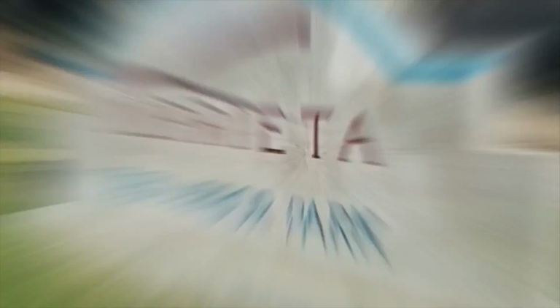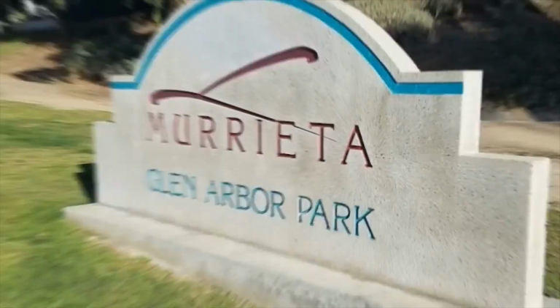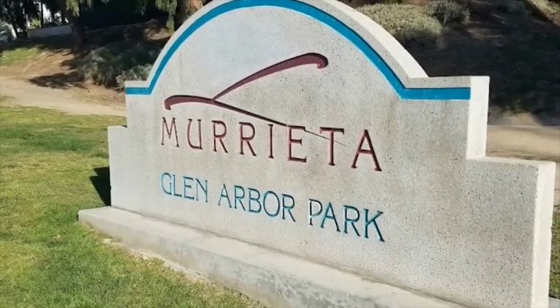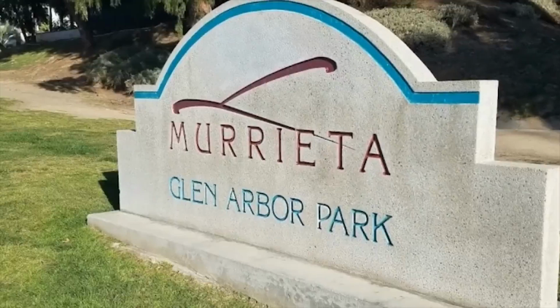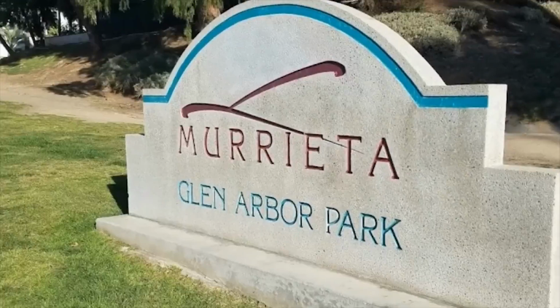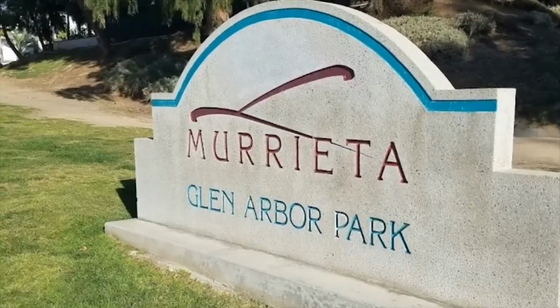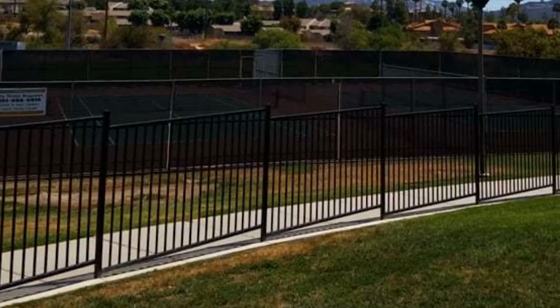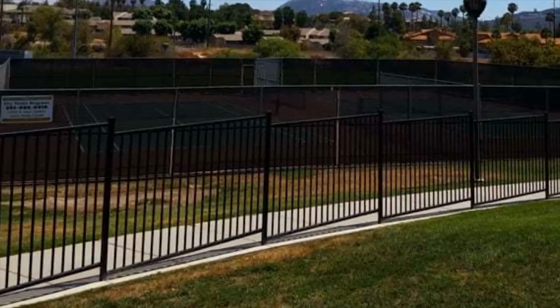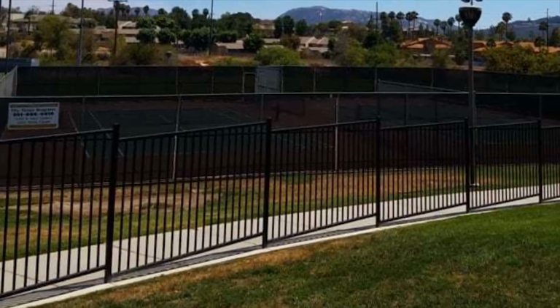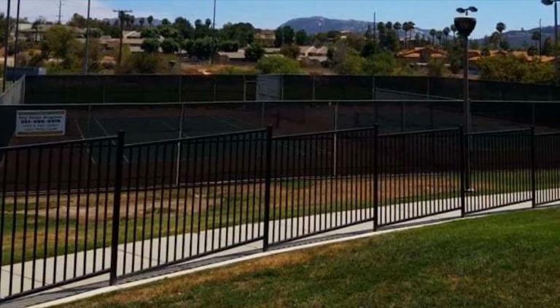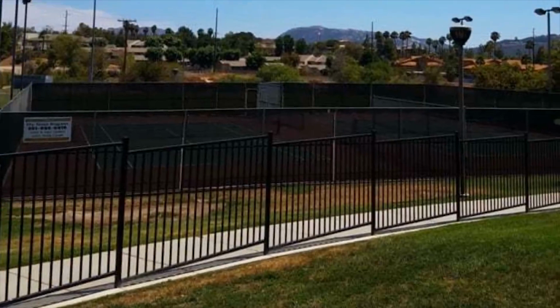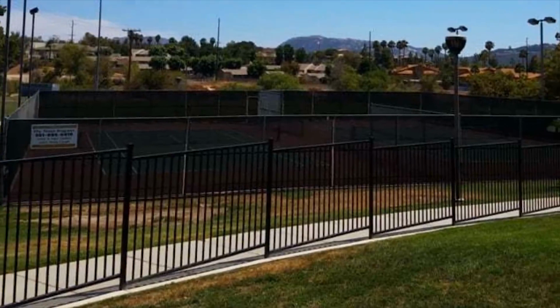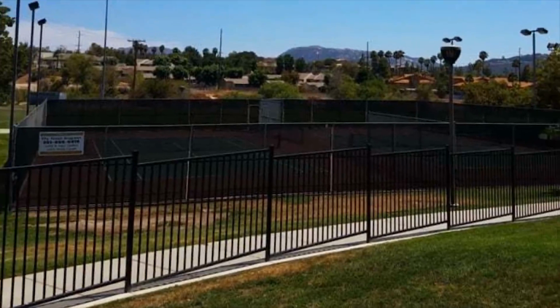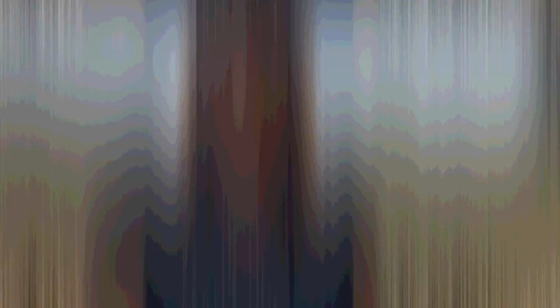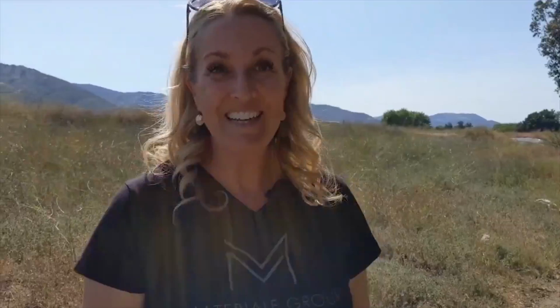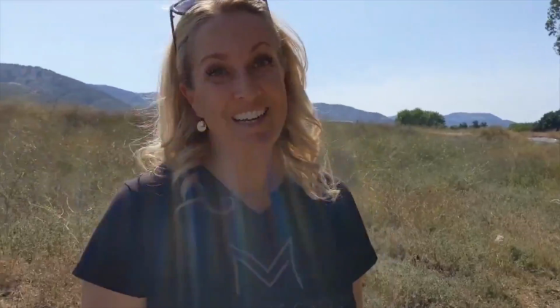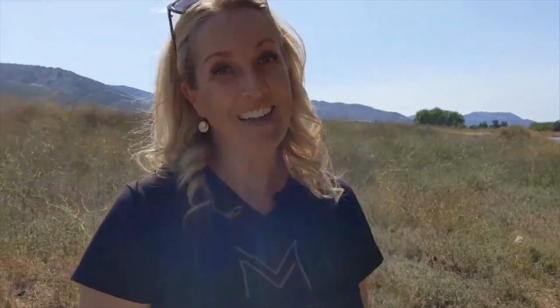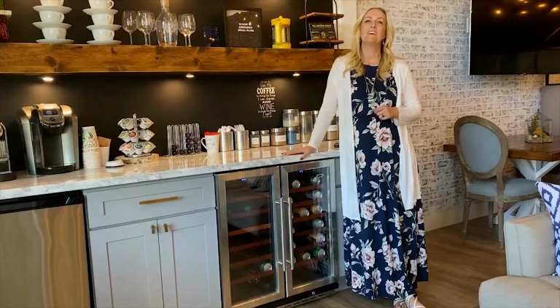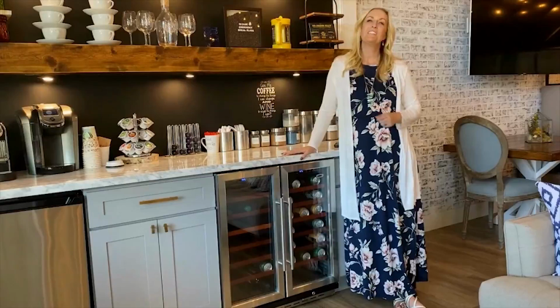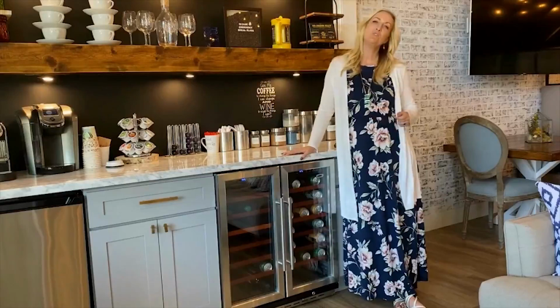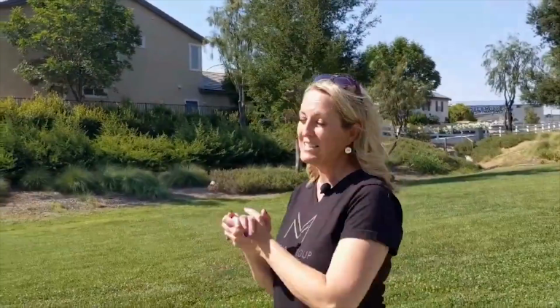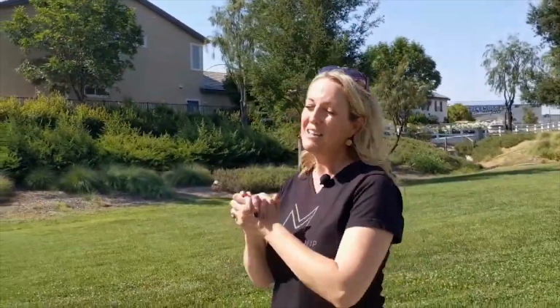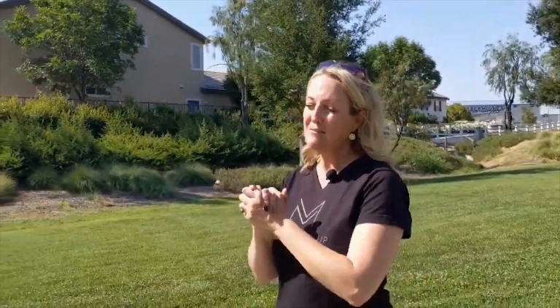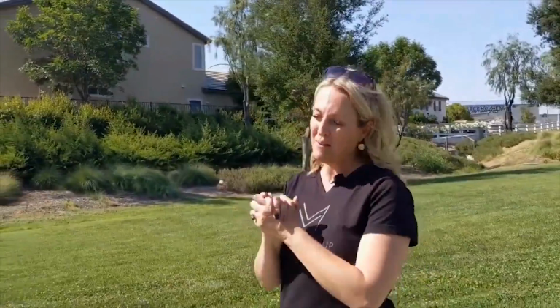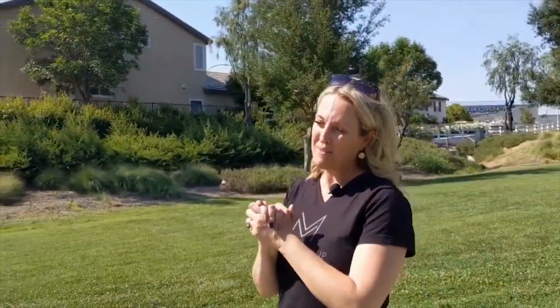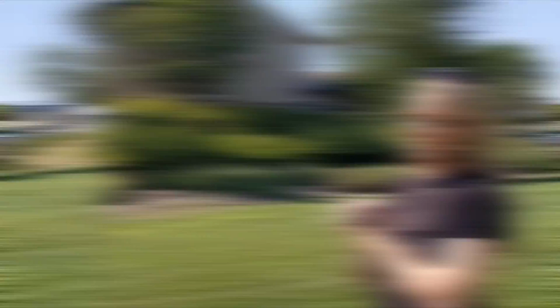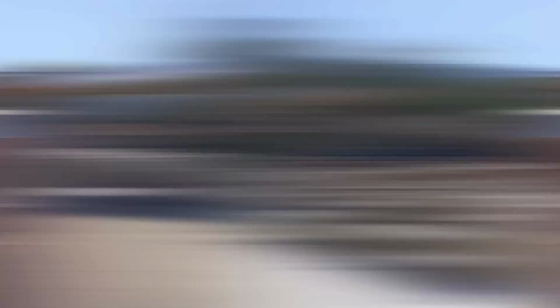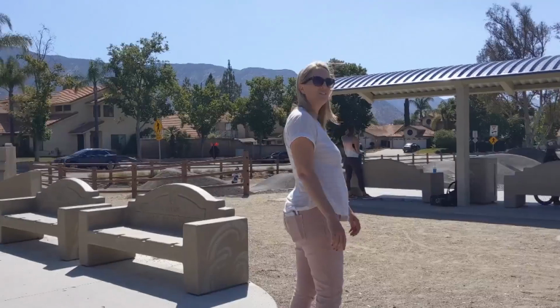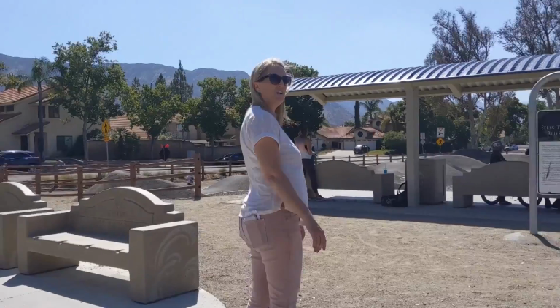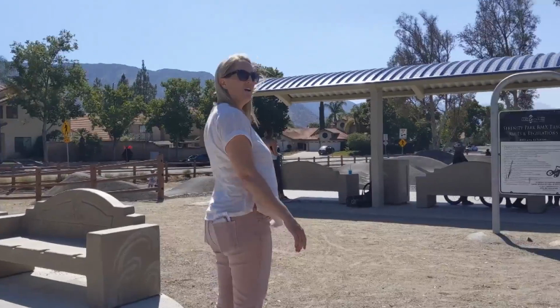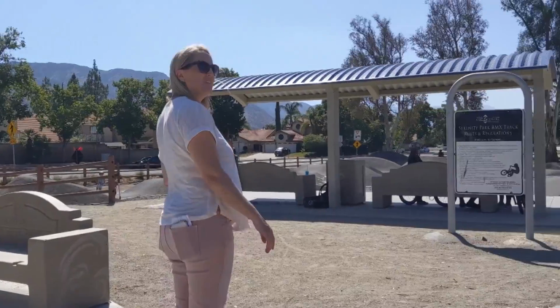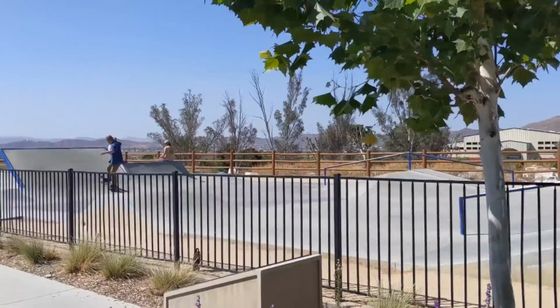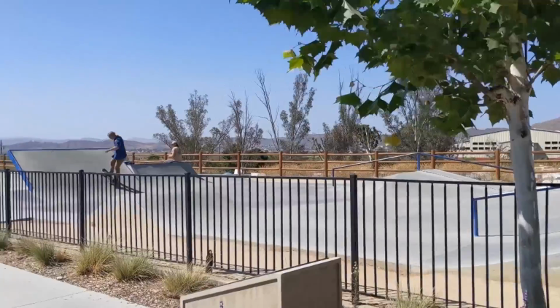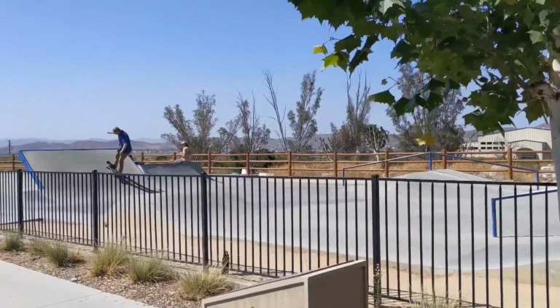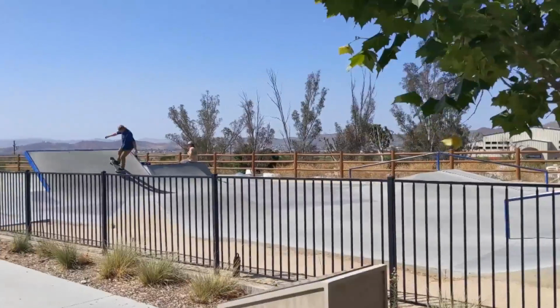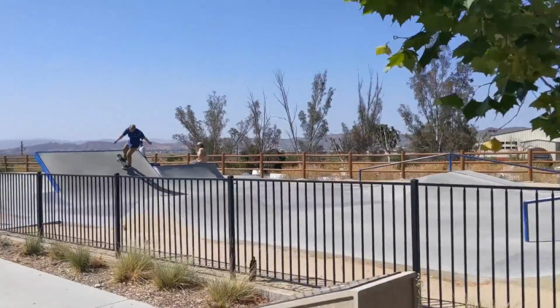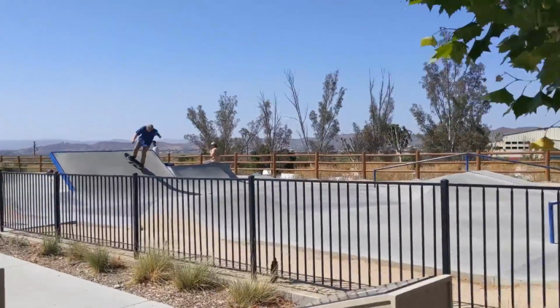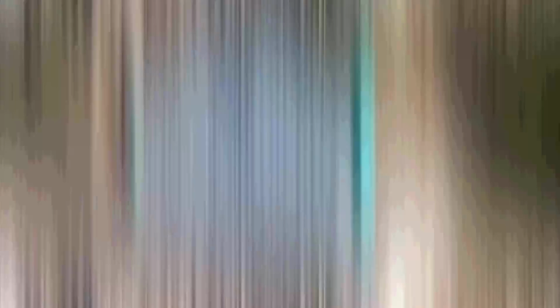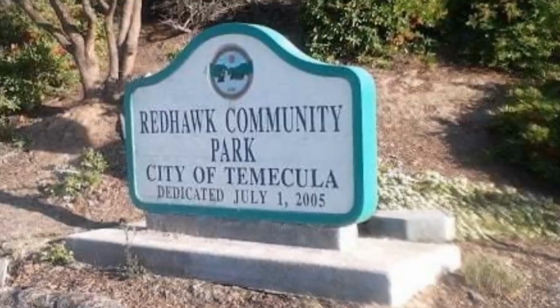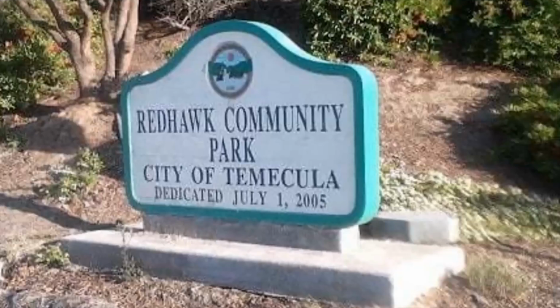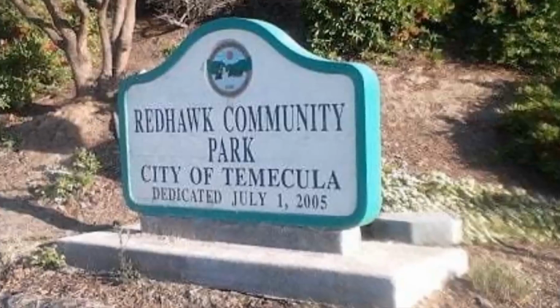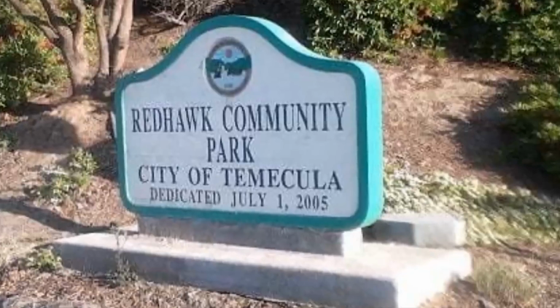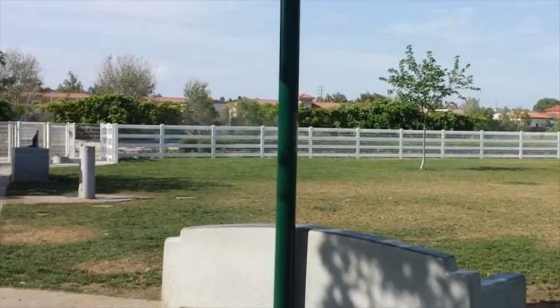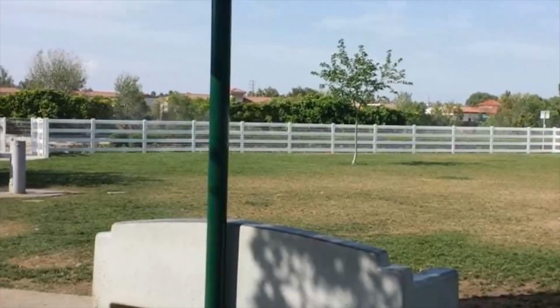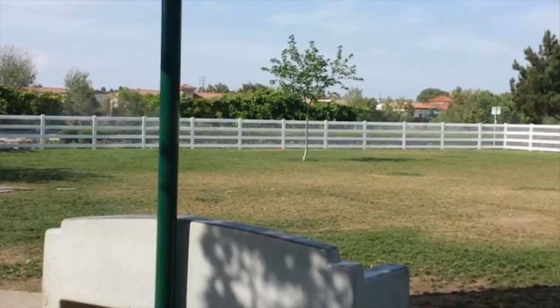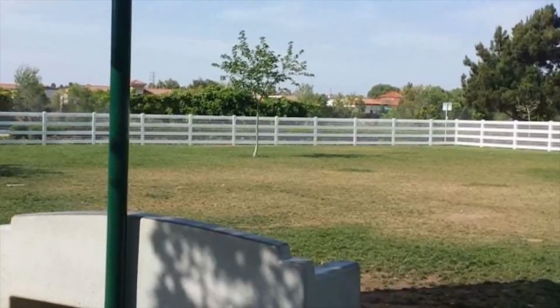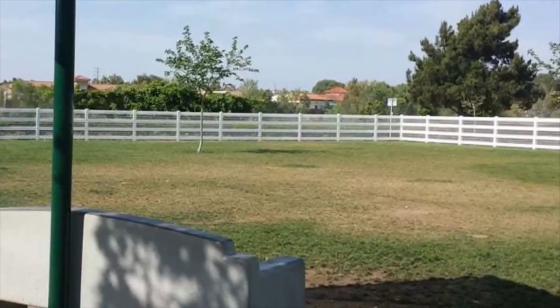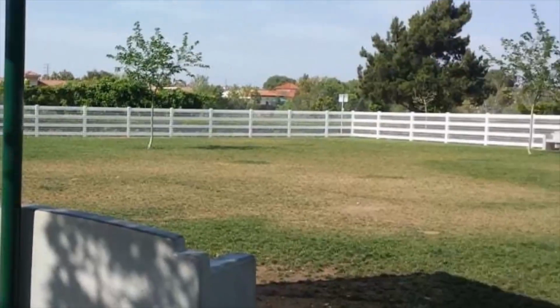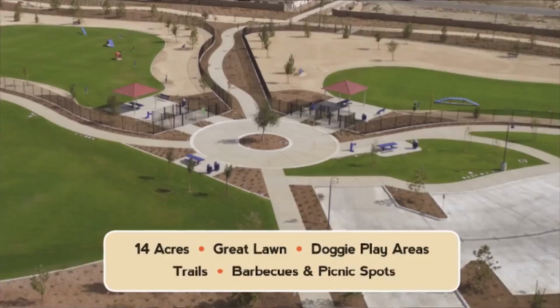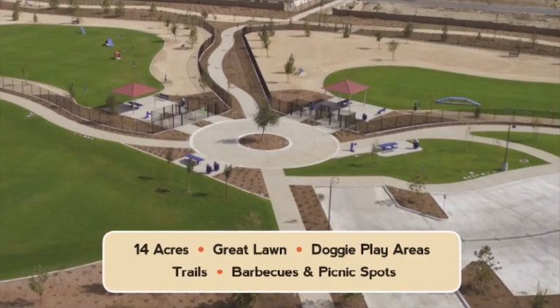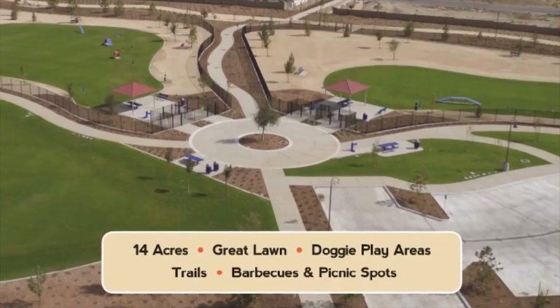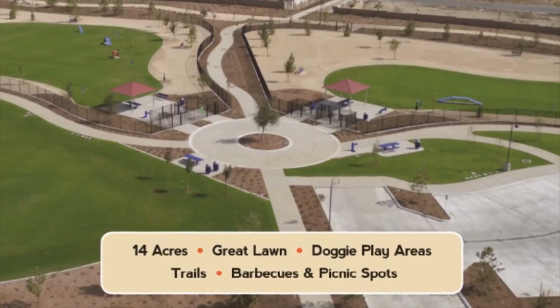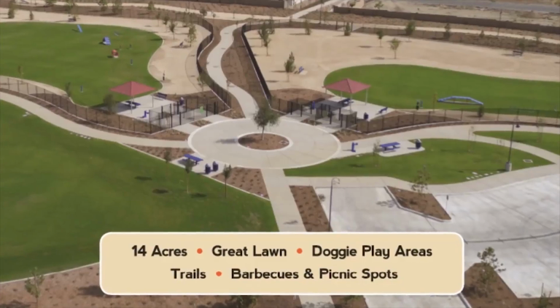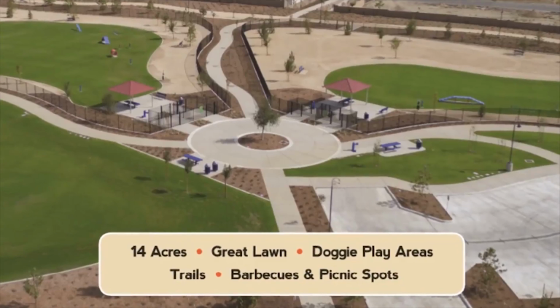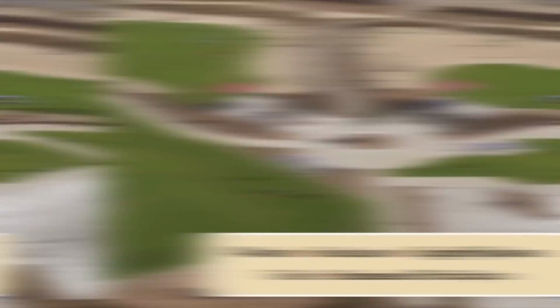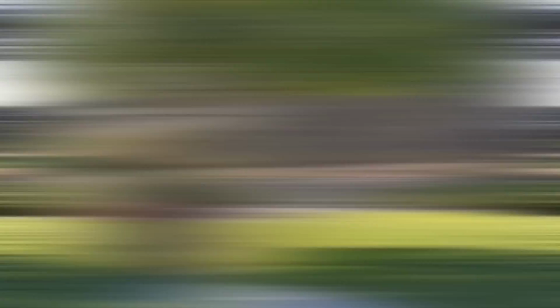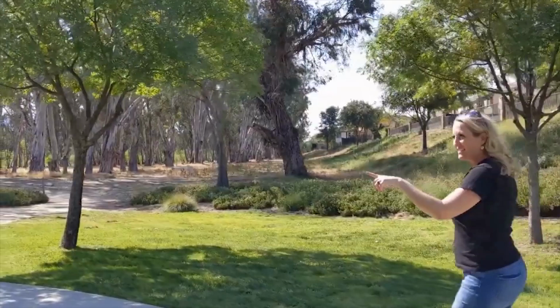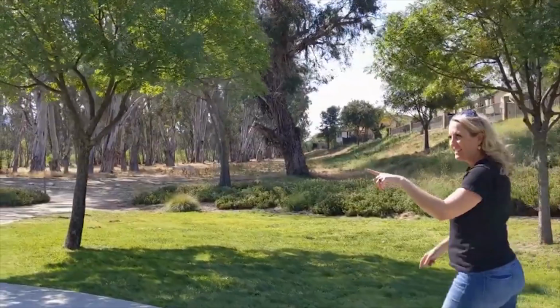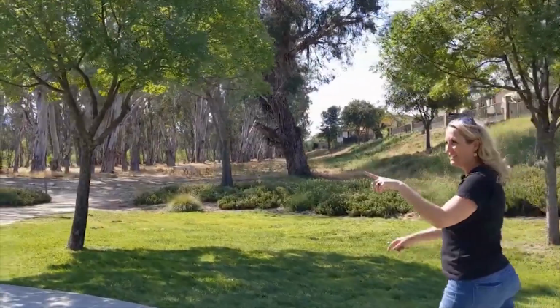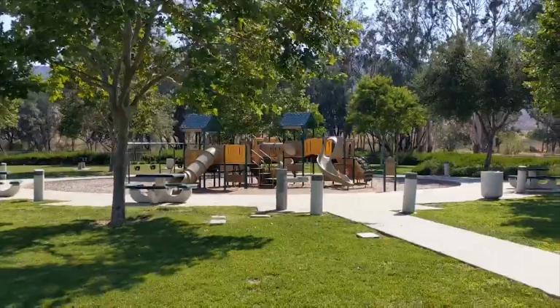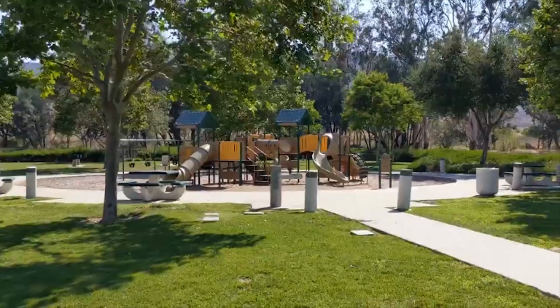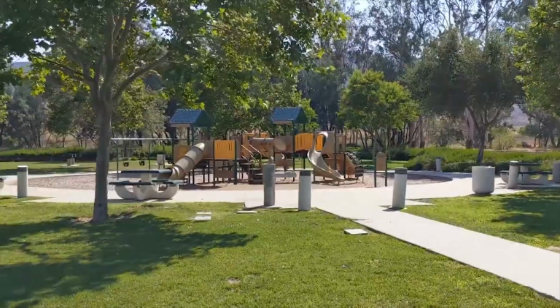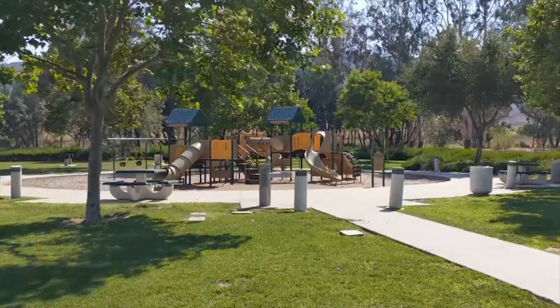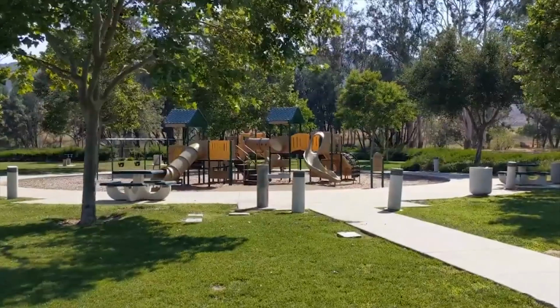You're about to go on-site with Katherine. I'll show you all the great things to do in the Temecula Valley and the communities I serve as a realtor.